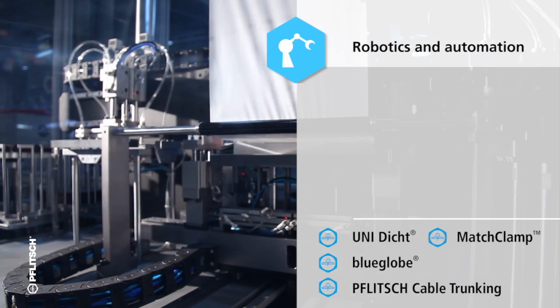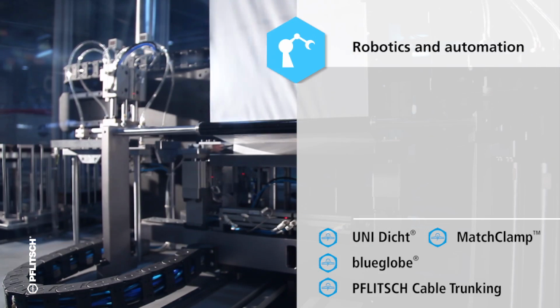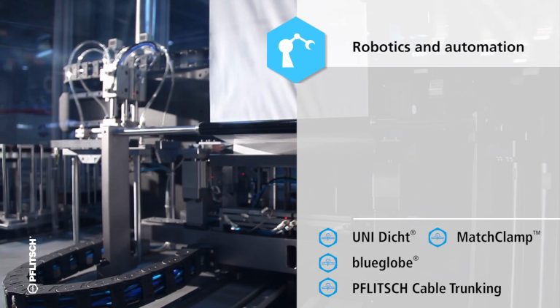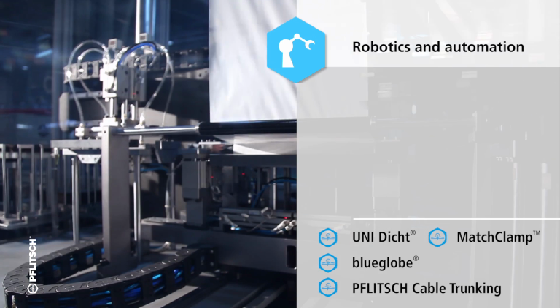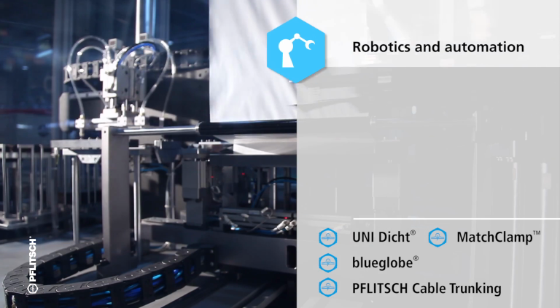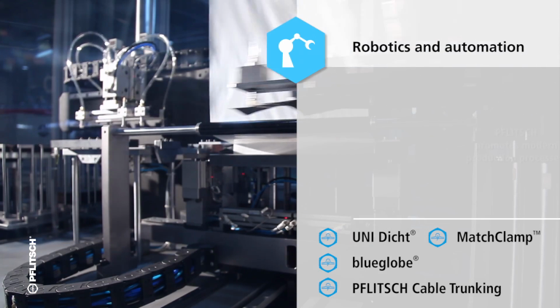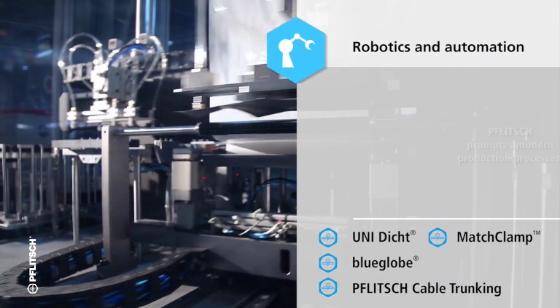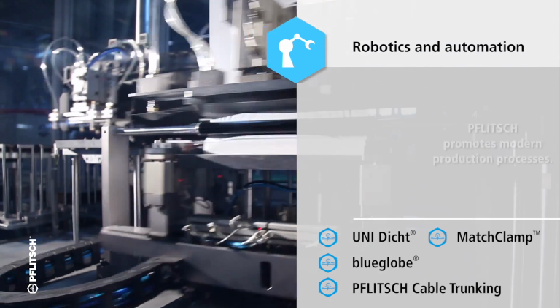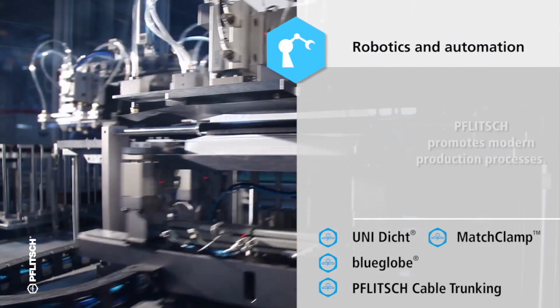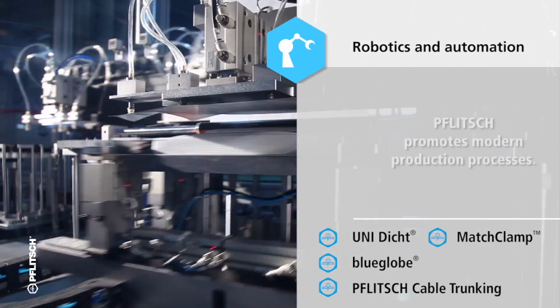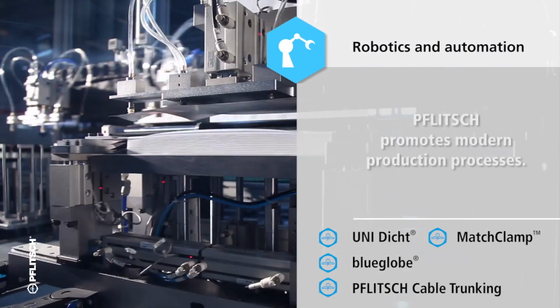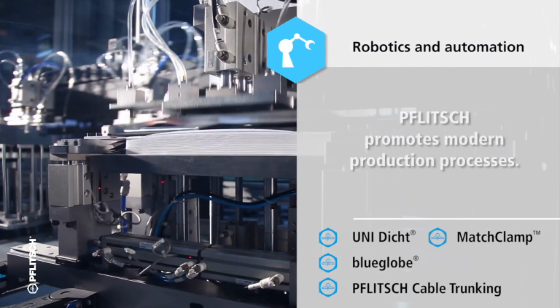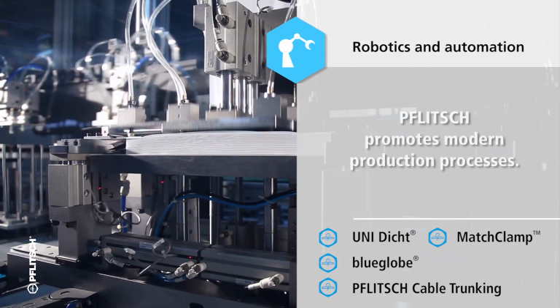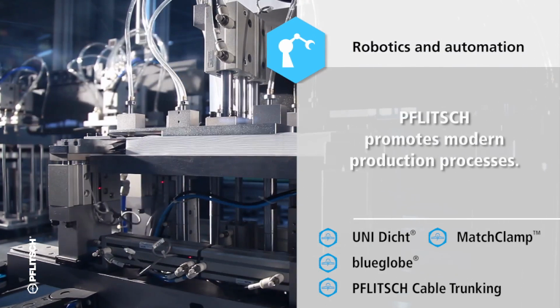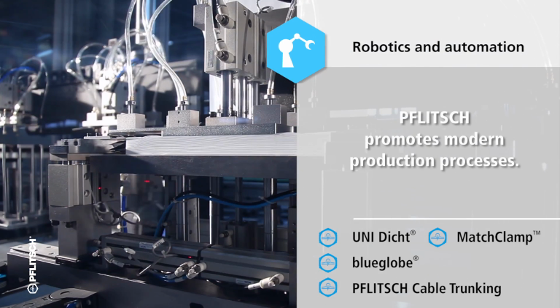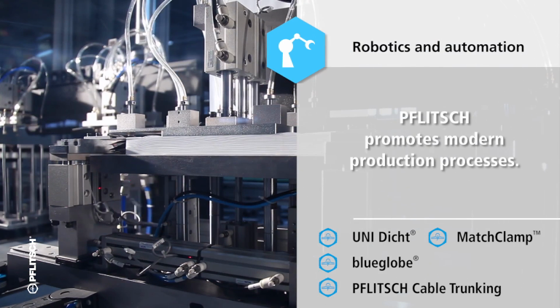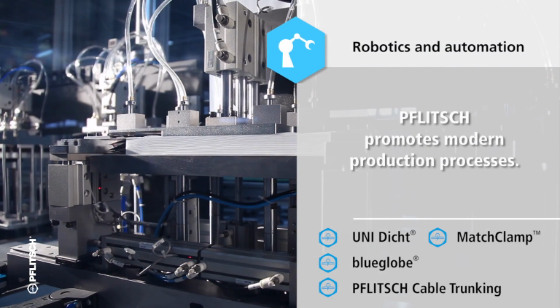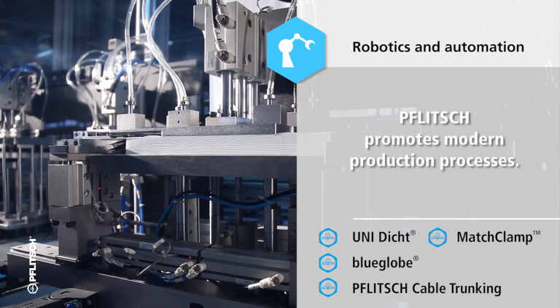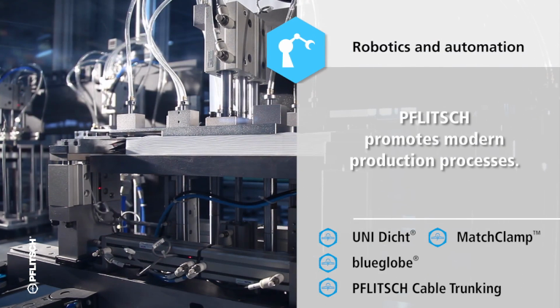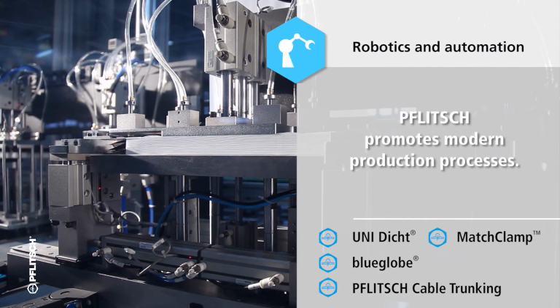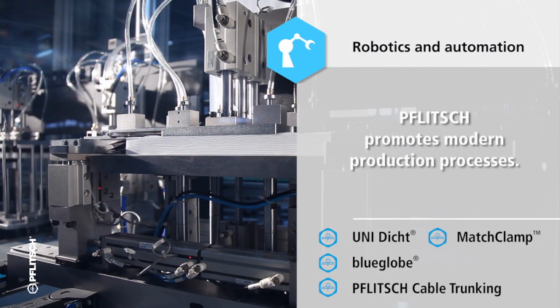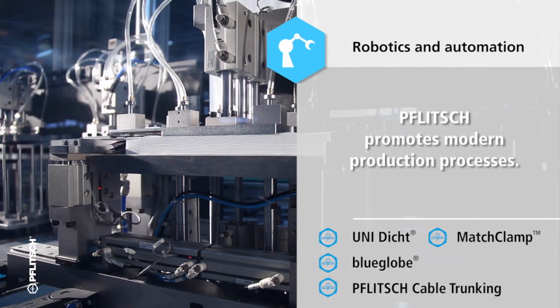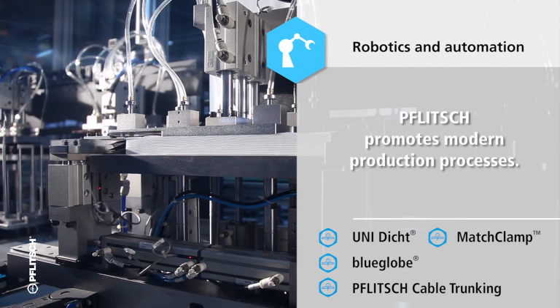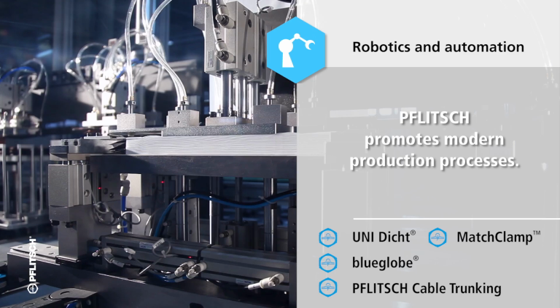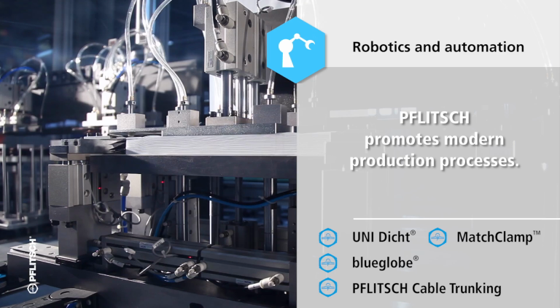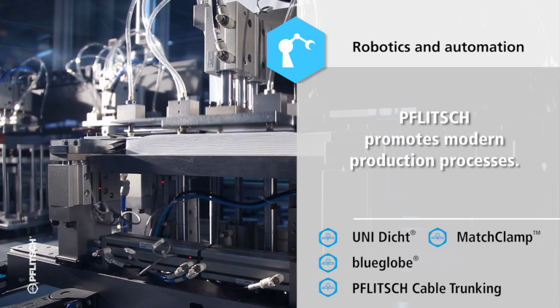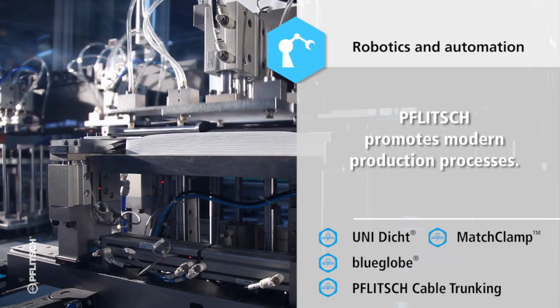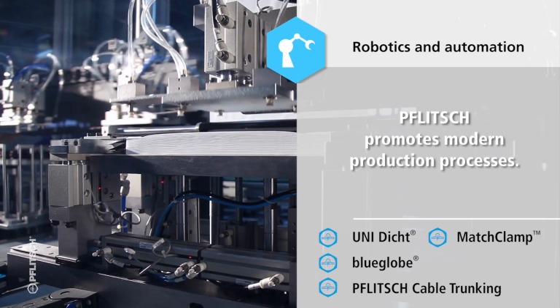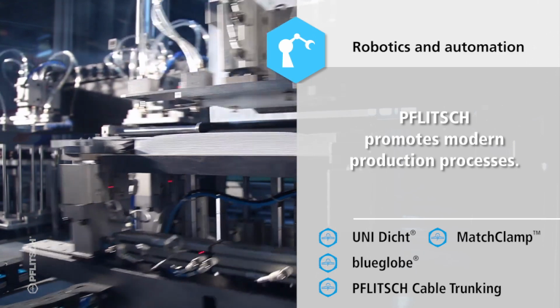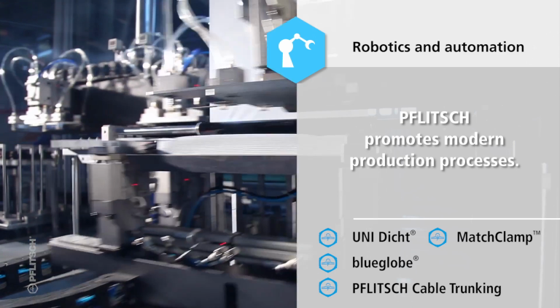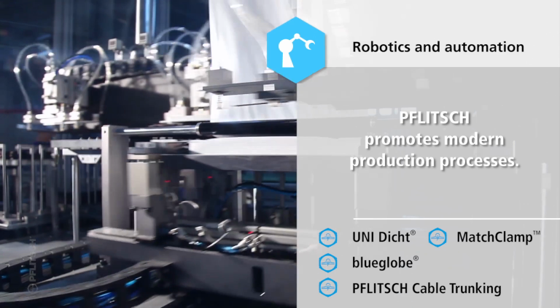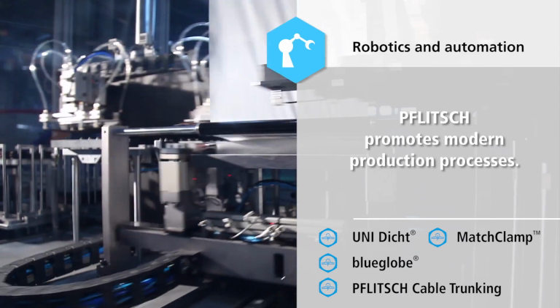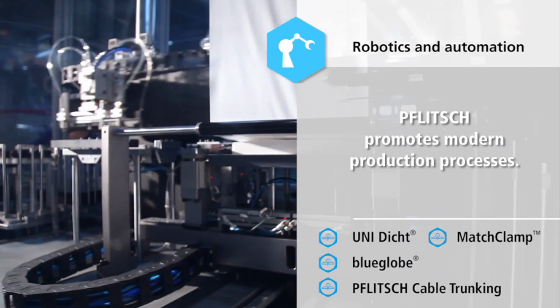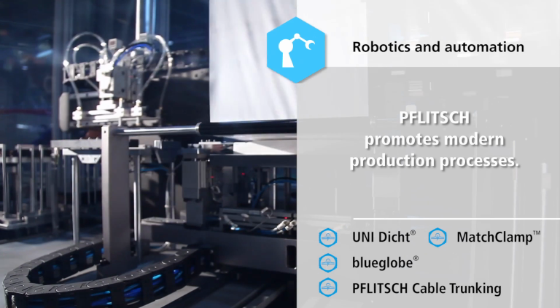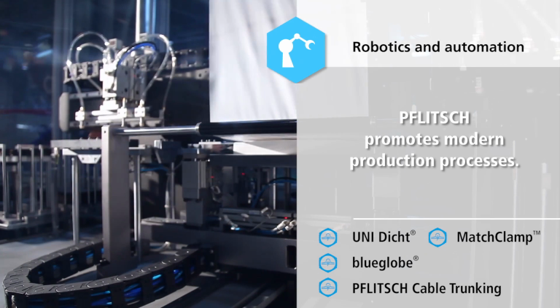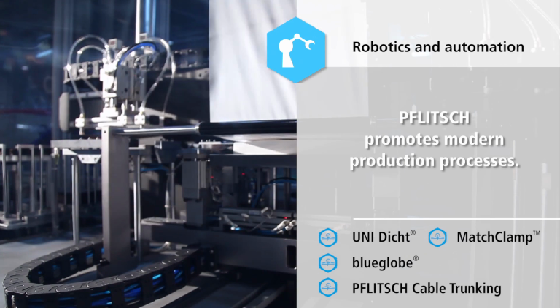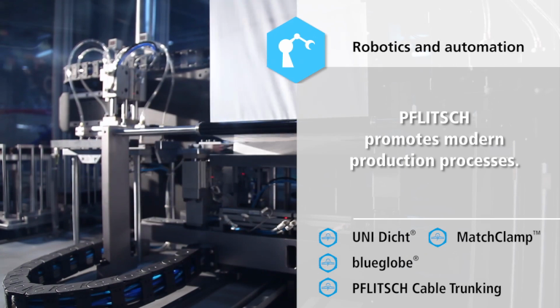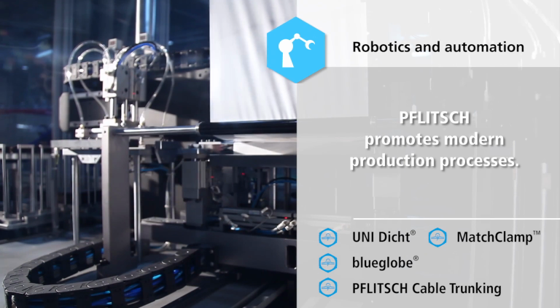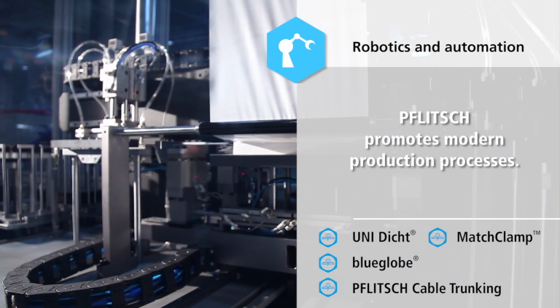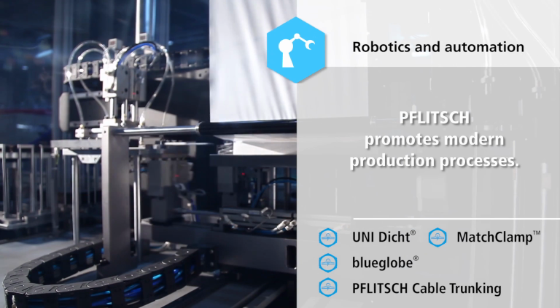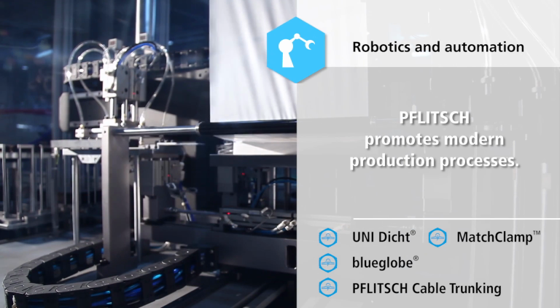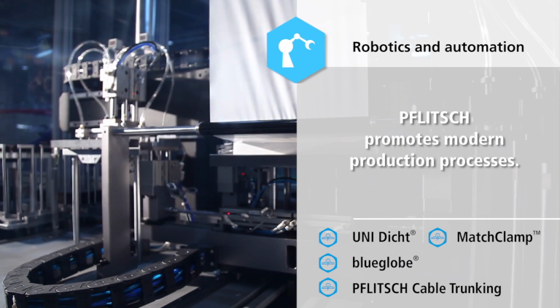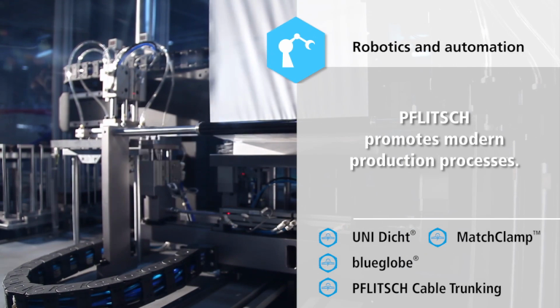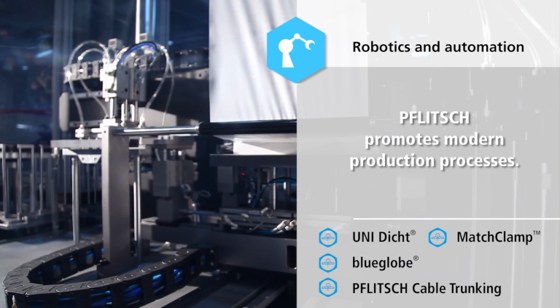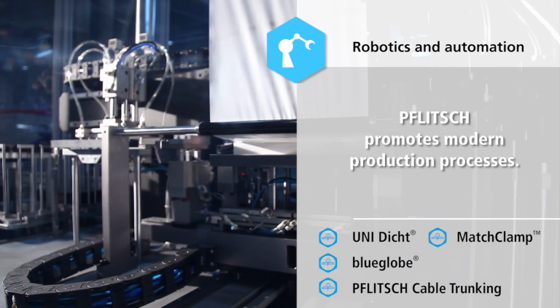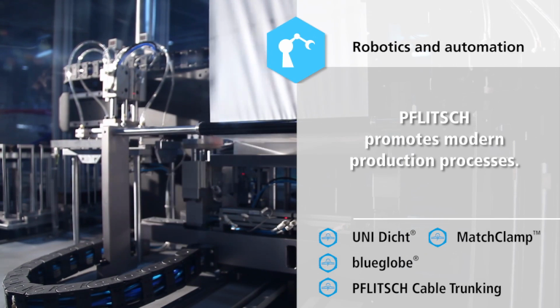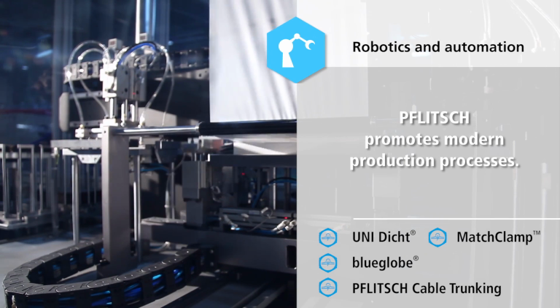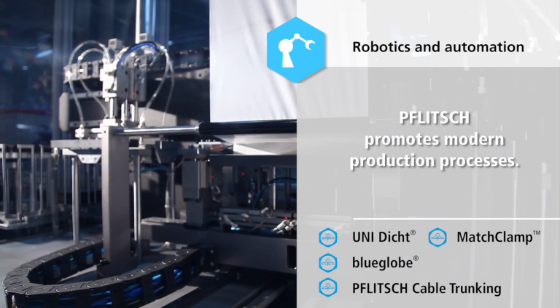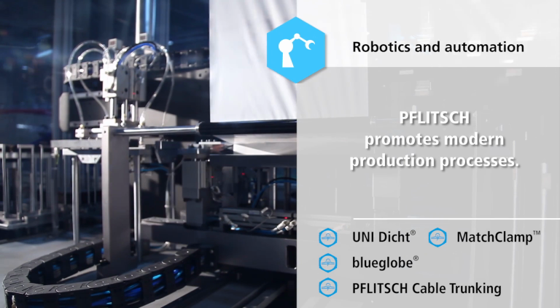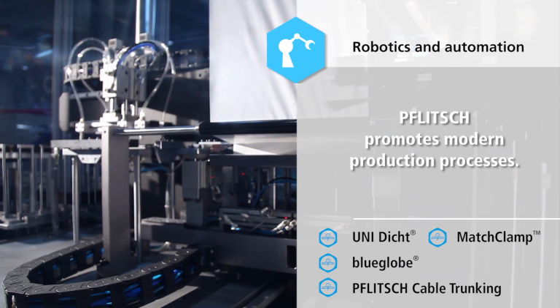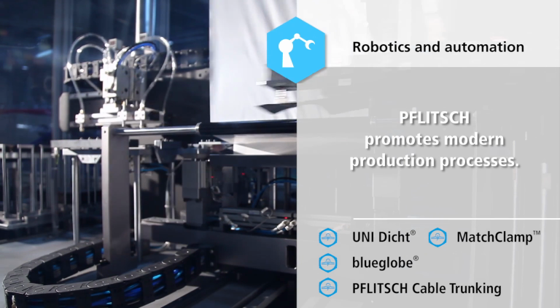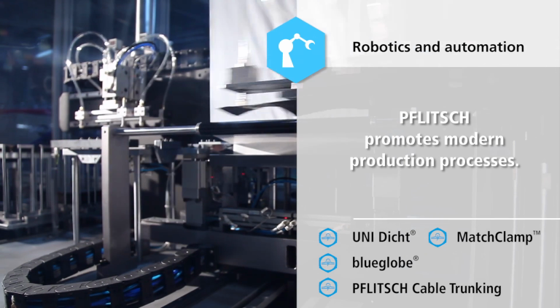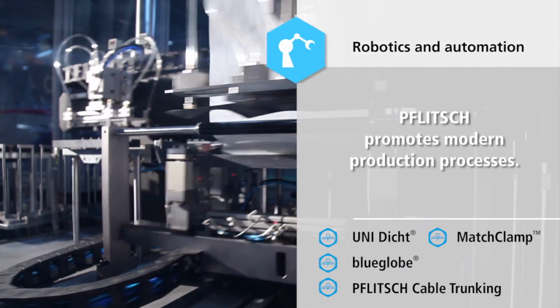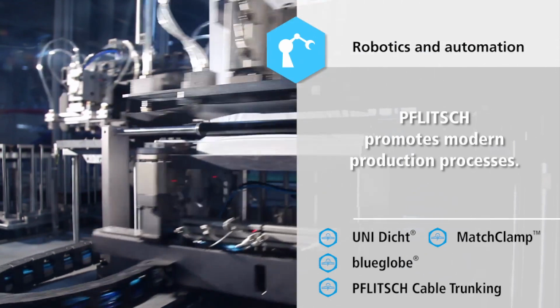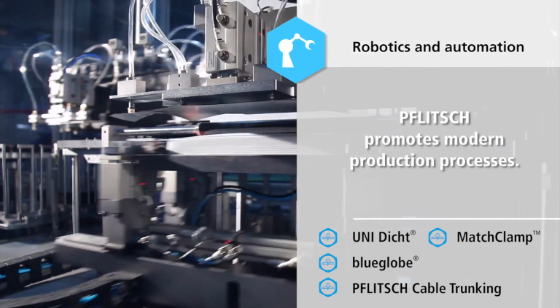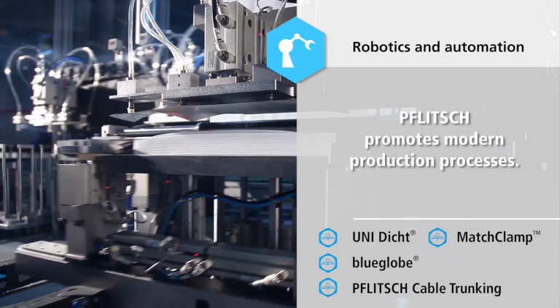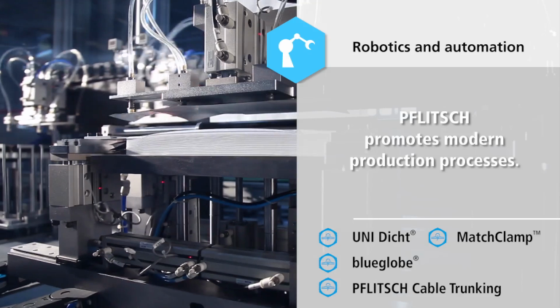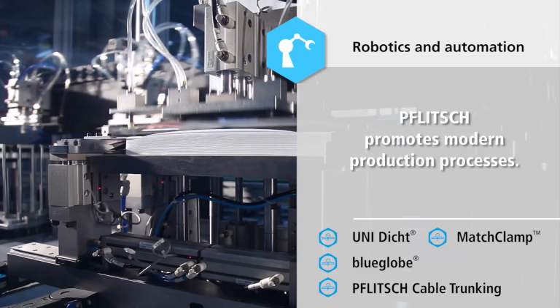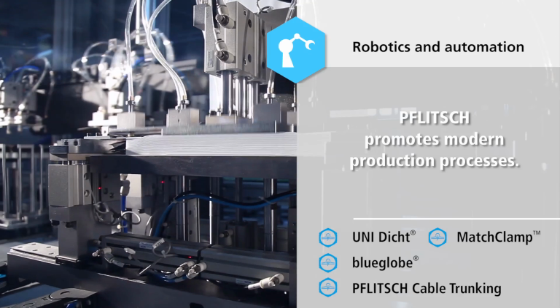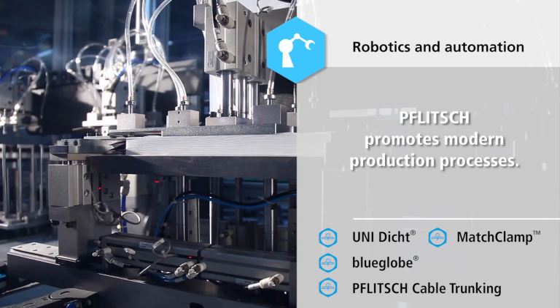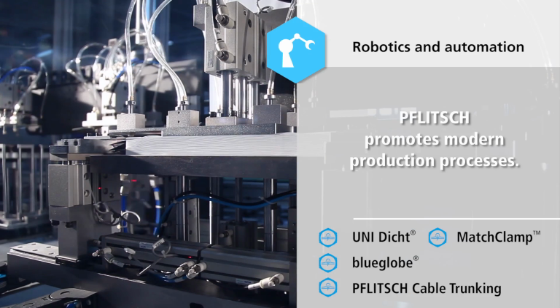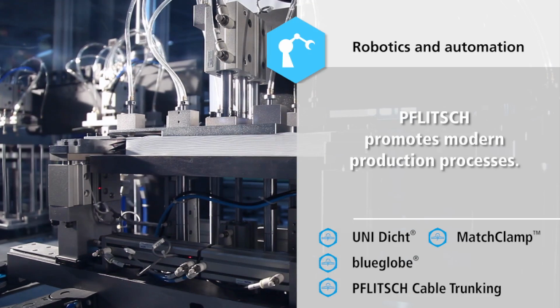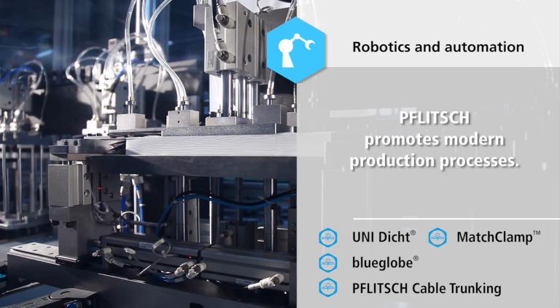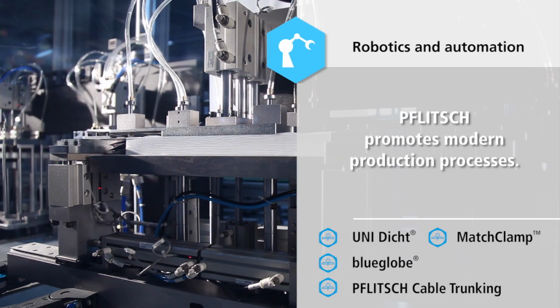Flitch promotes modern production processes with its well thought out products for robotics and automation.